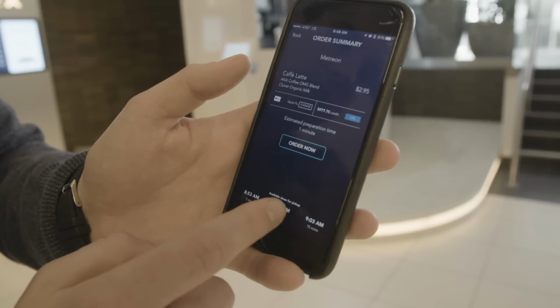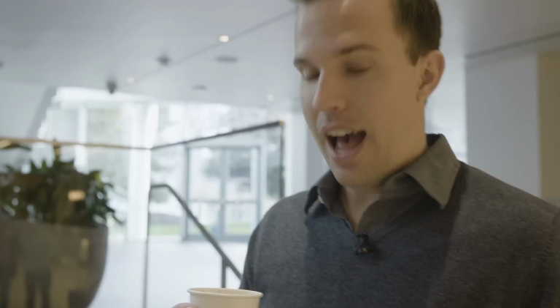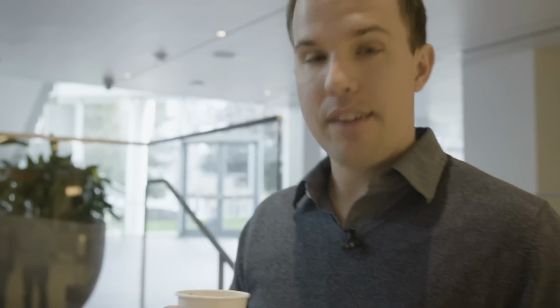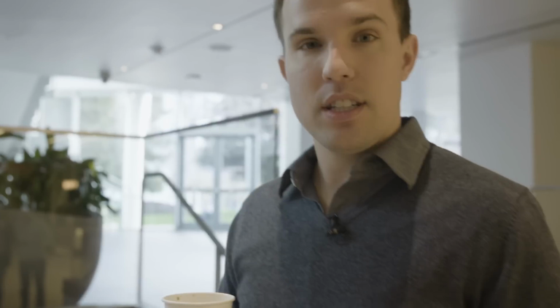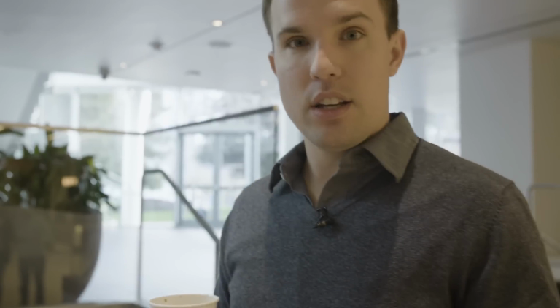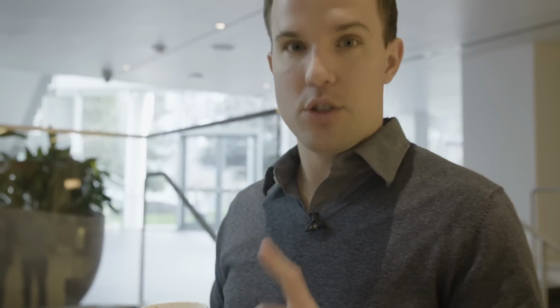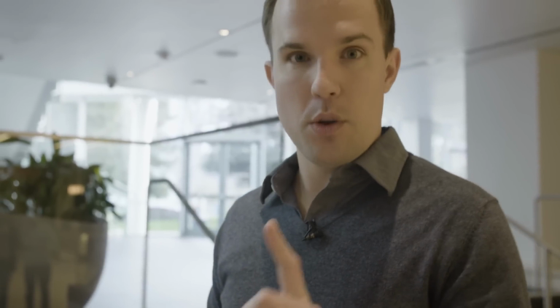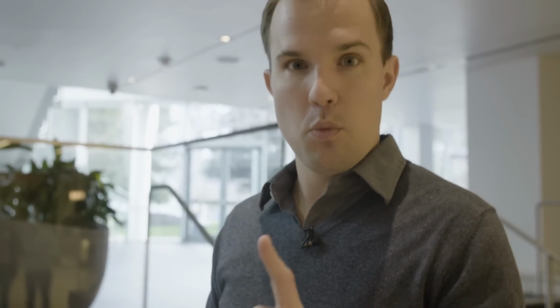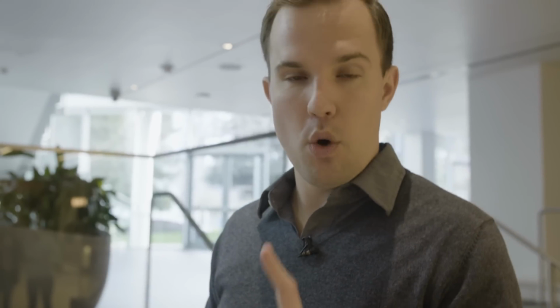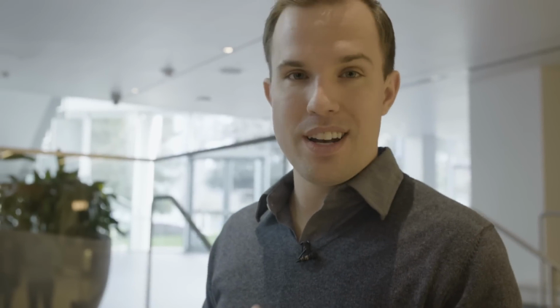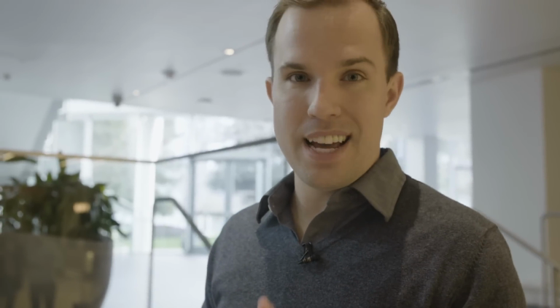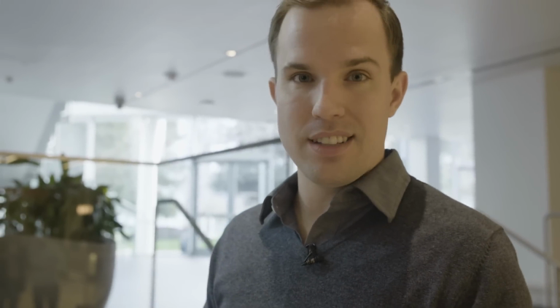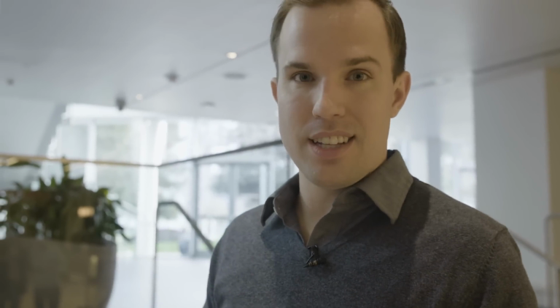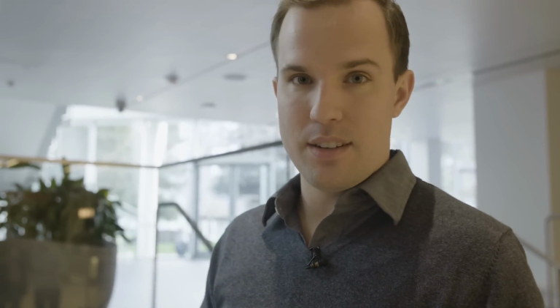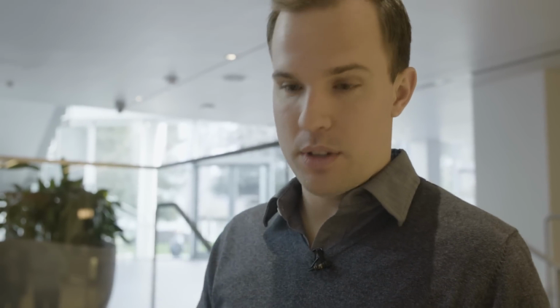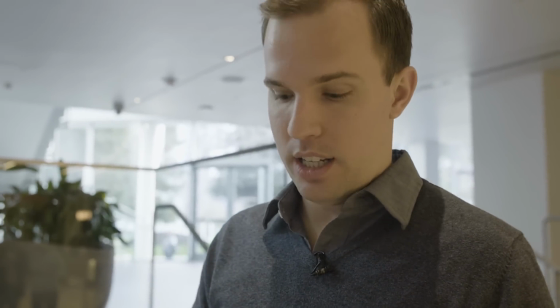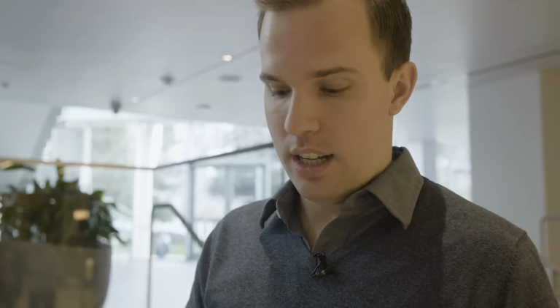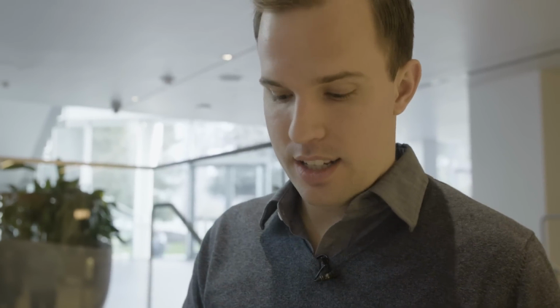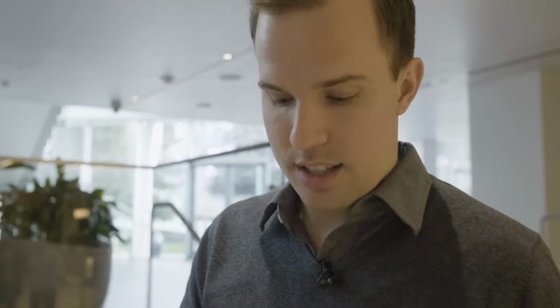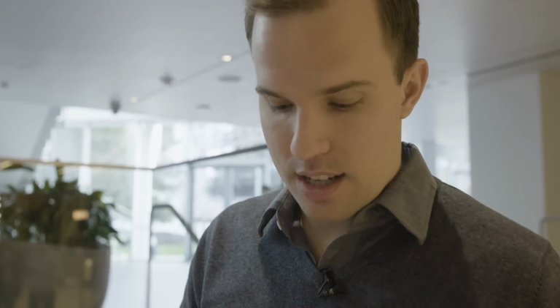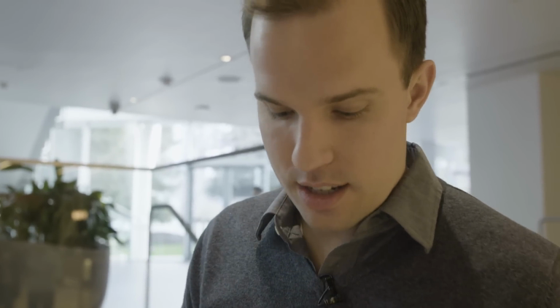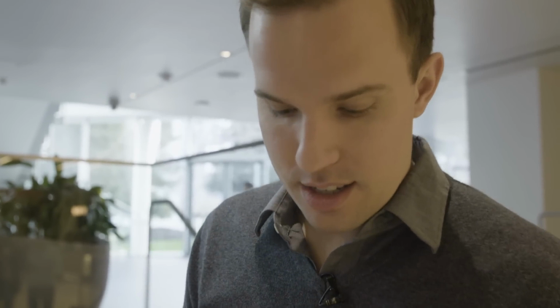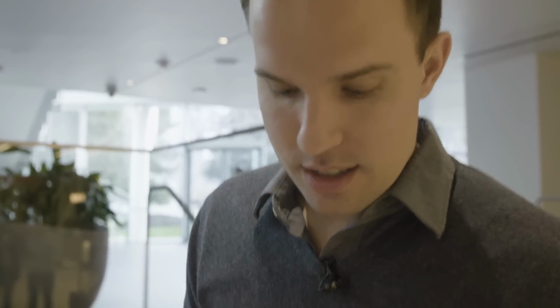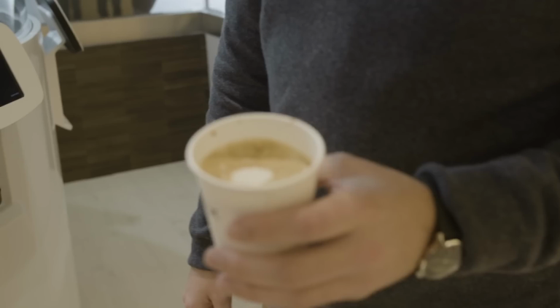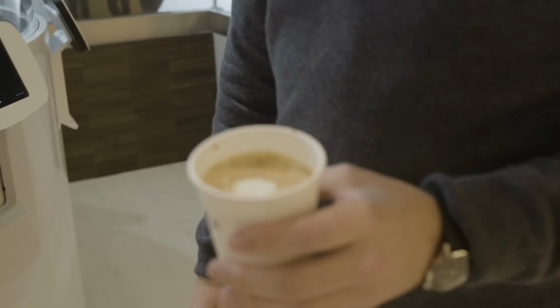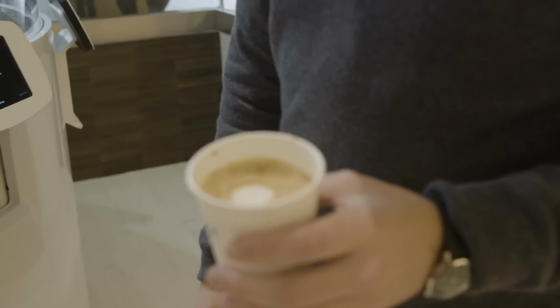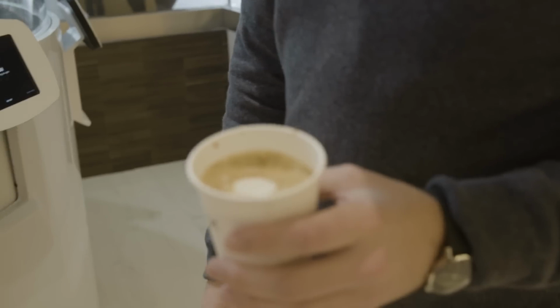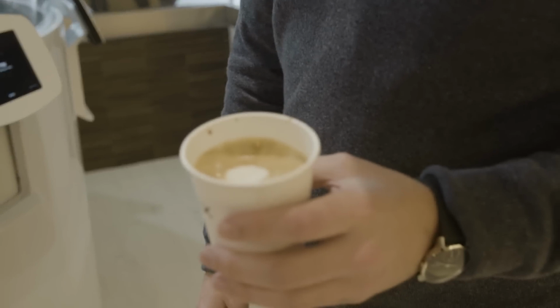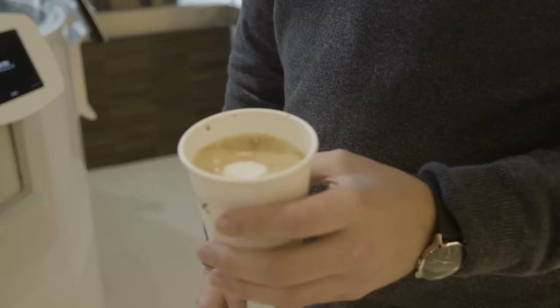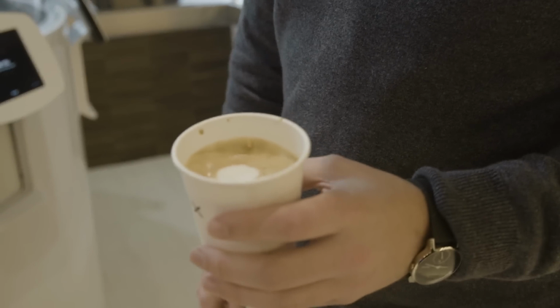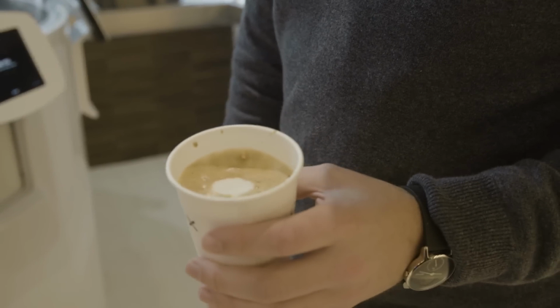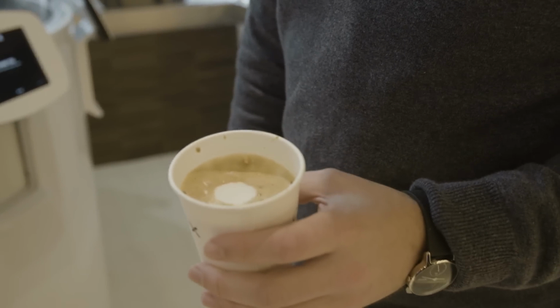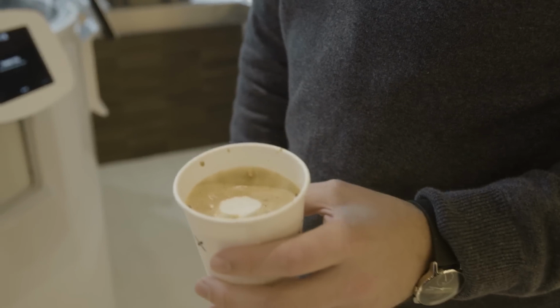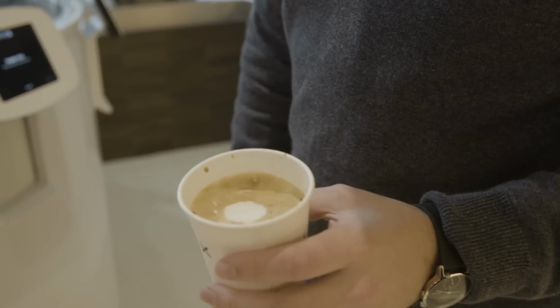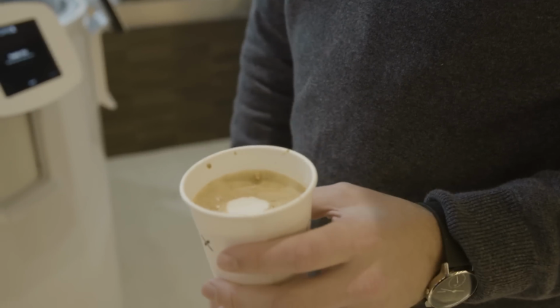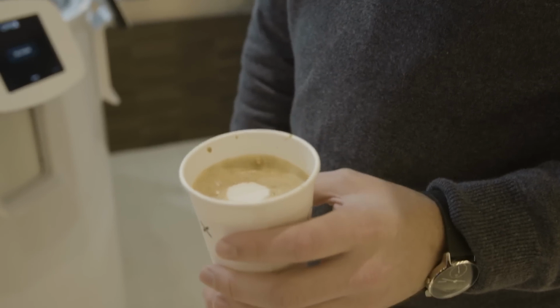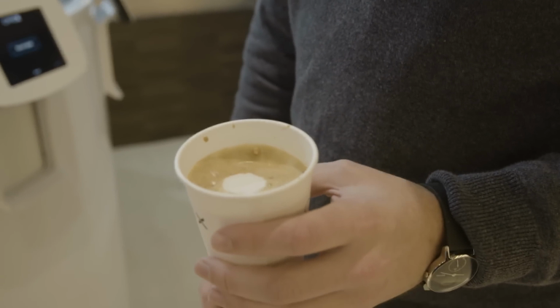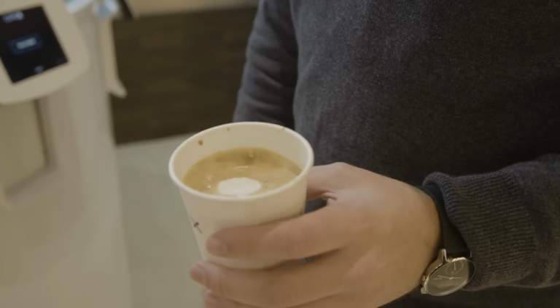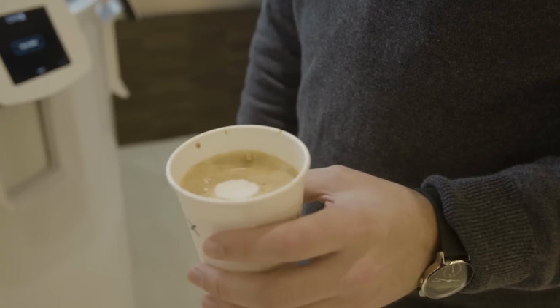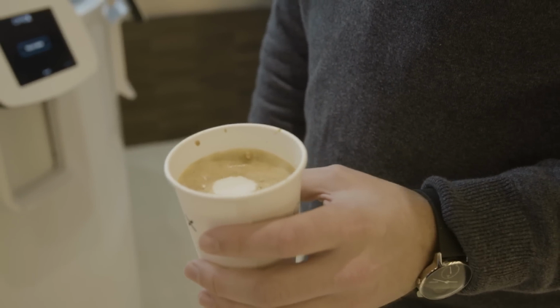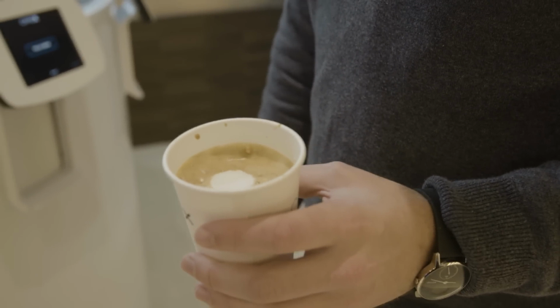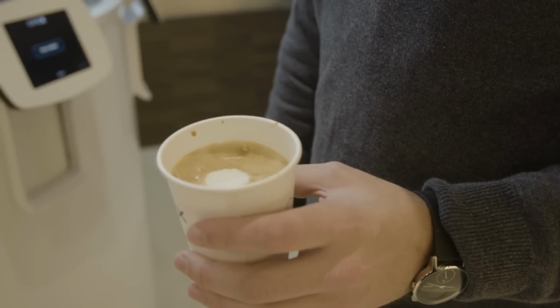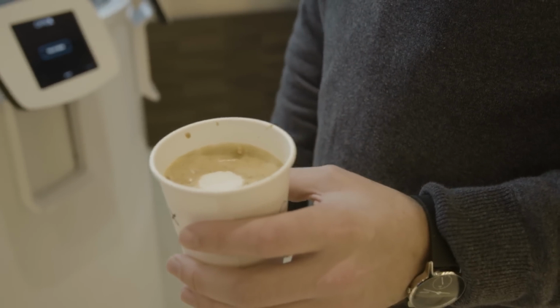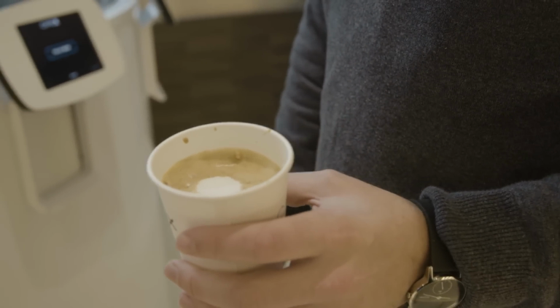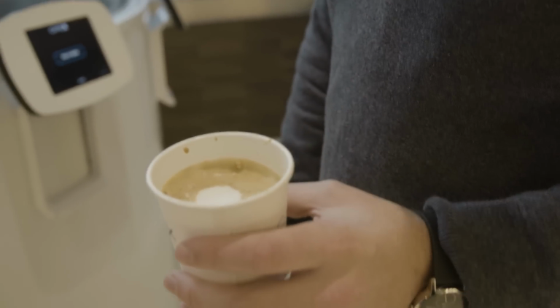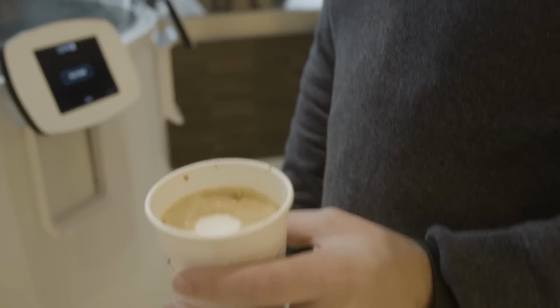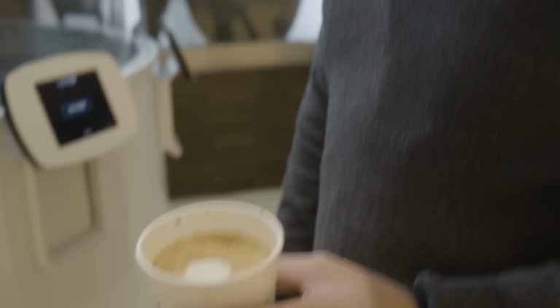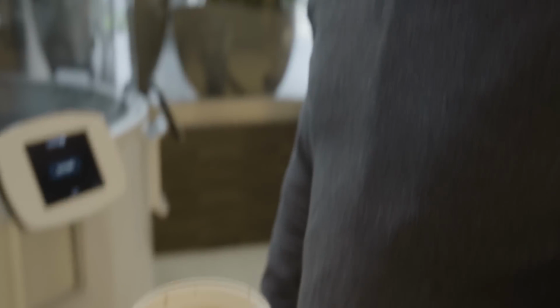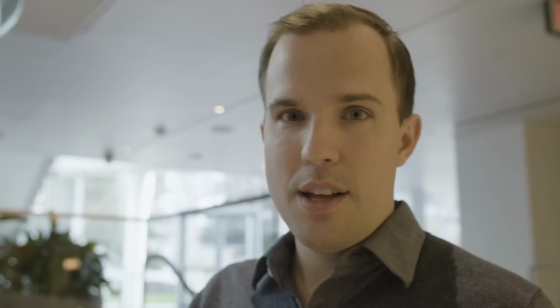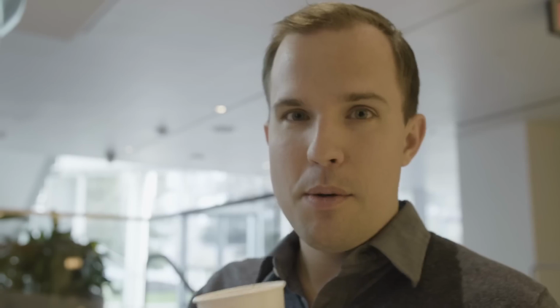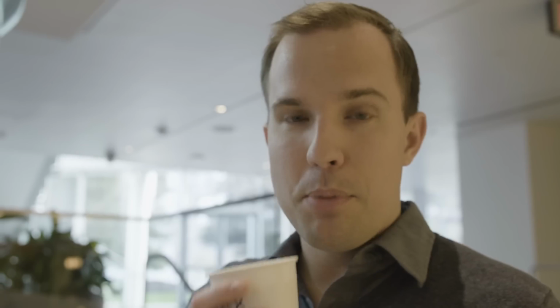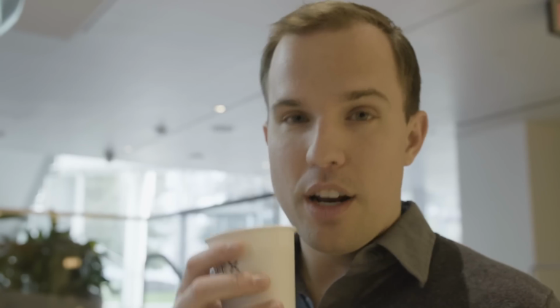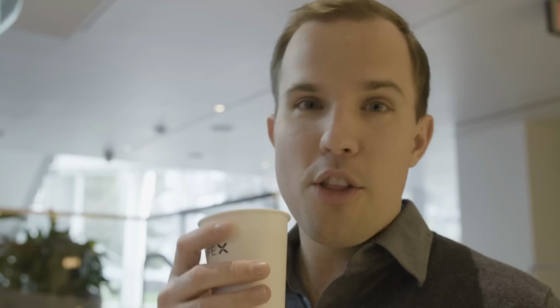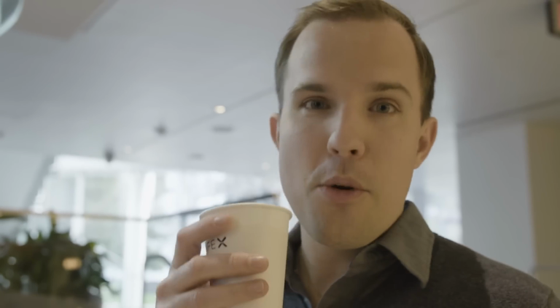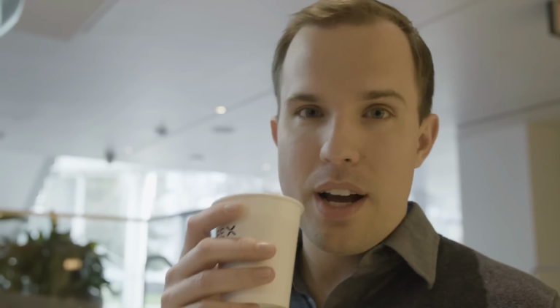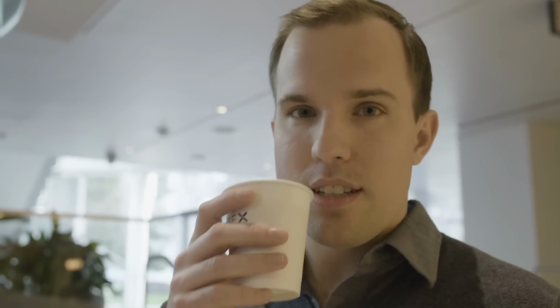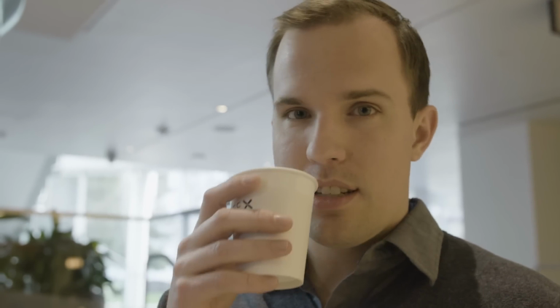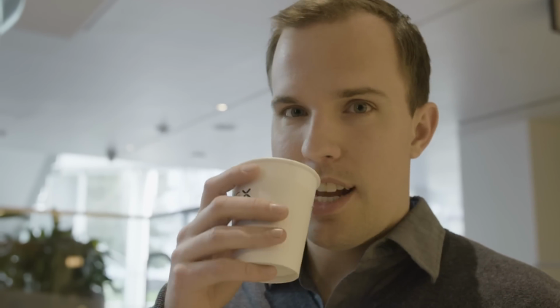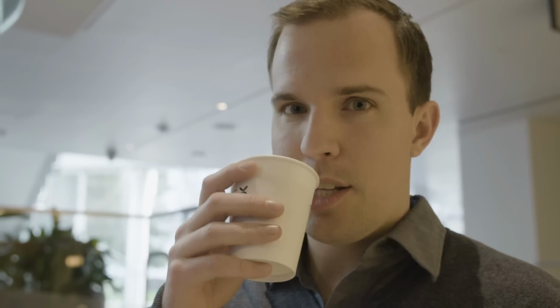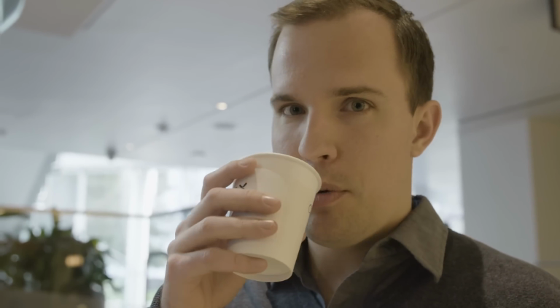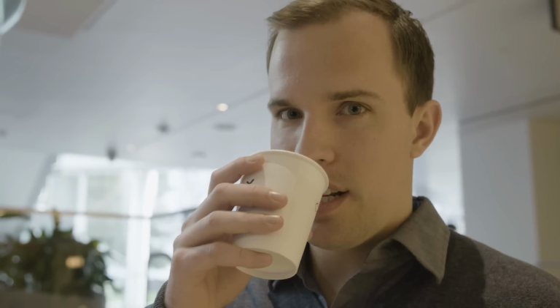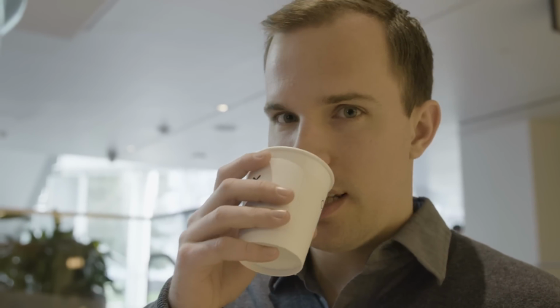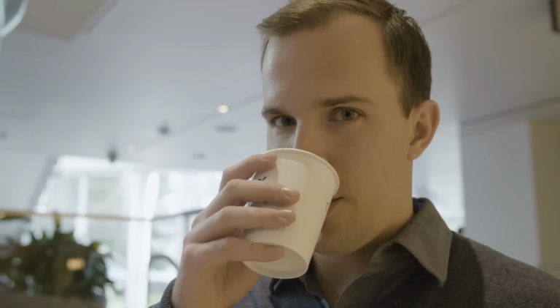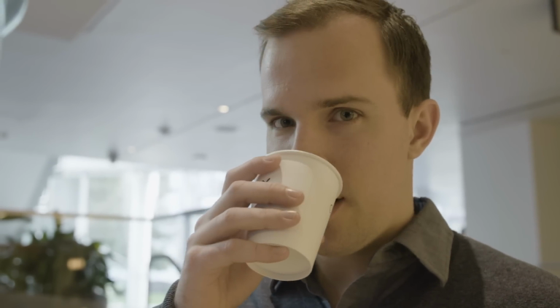The only downside really is that the latte art kind of leaves a lot to be desired. But otherwise, it's pretty delicious.